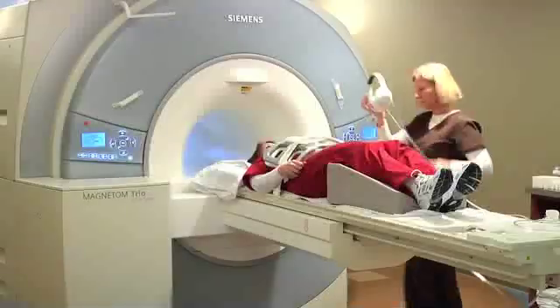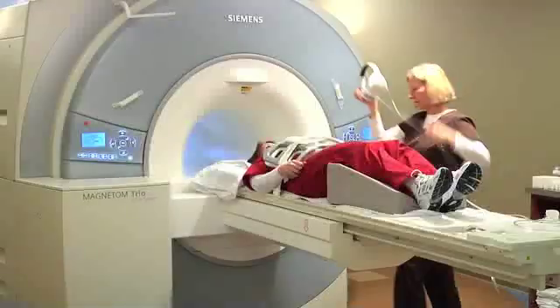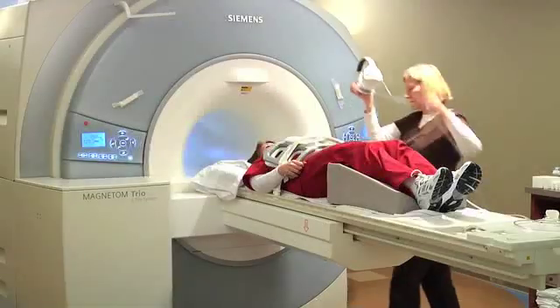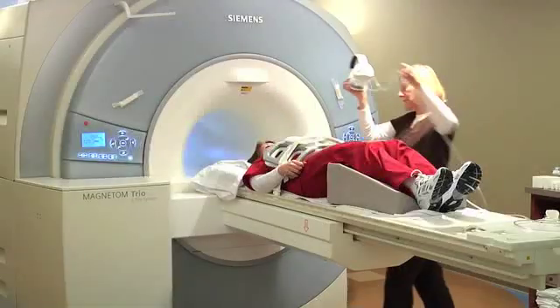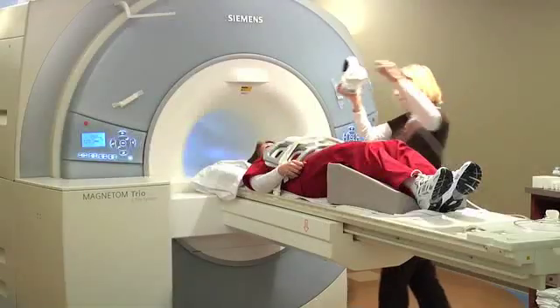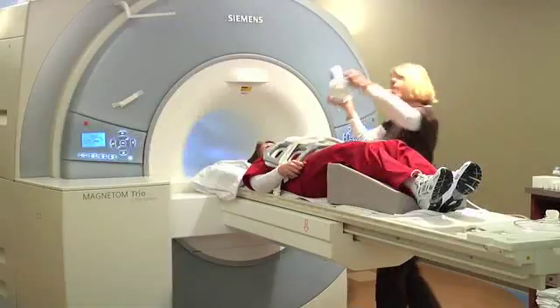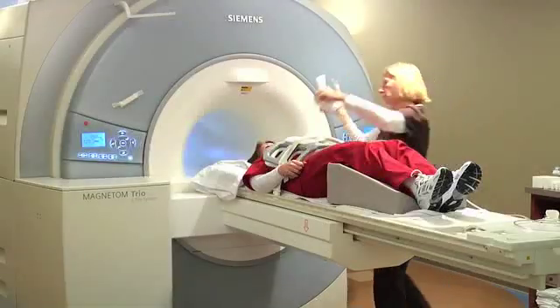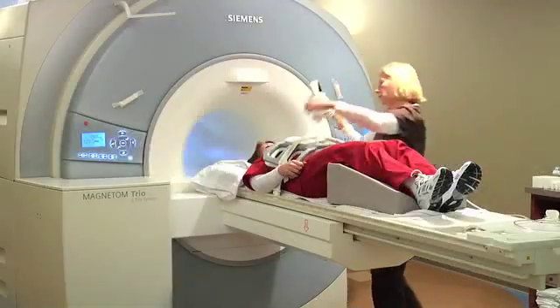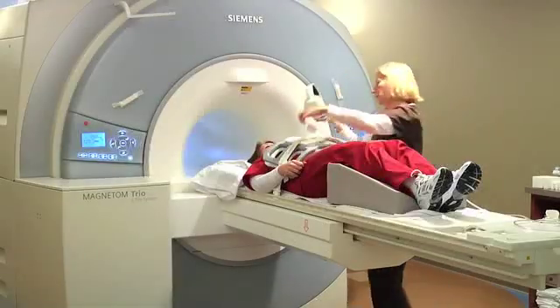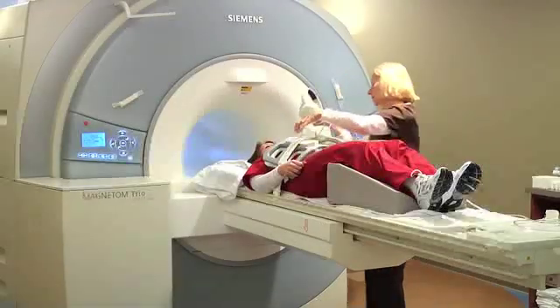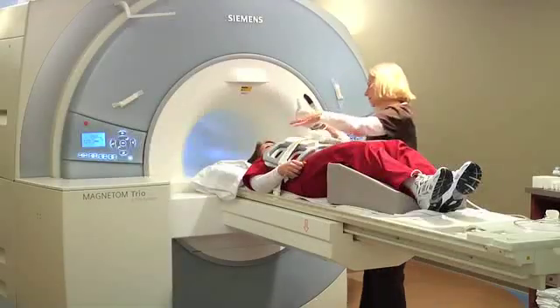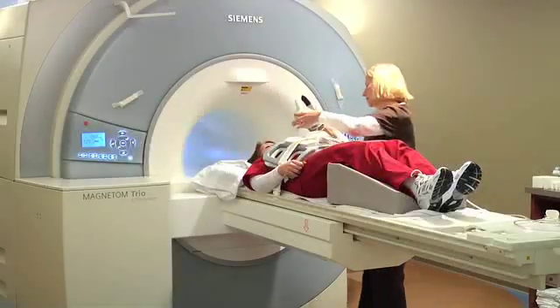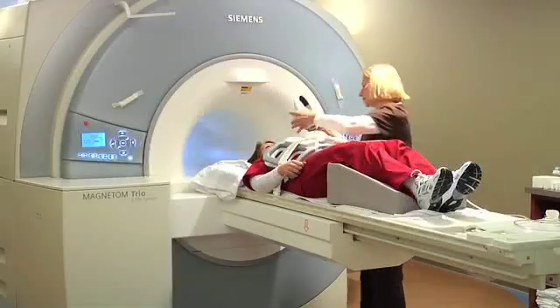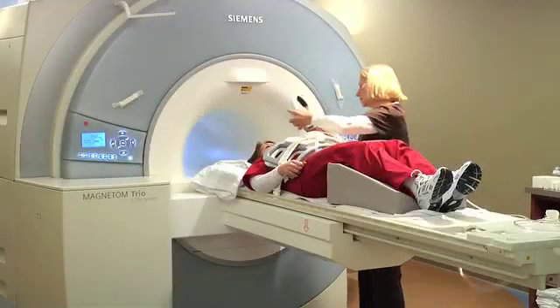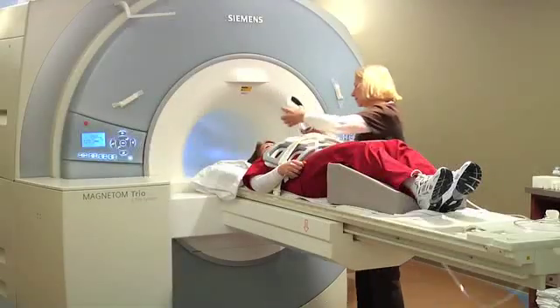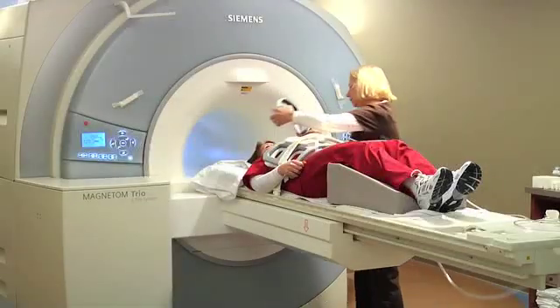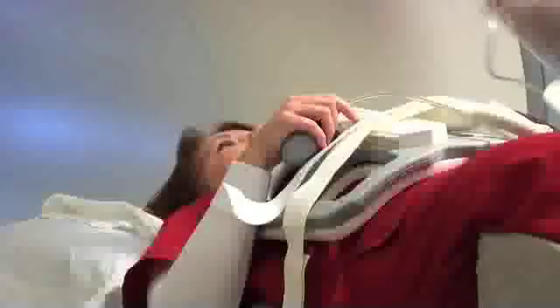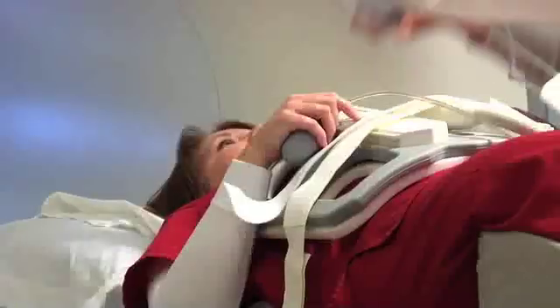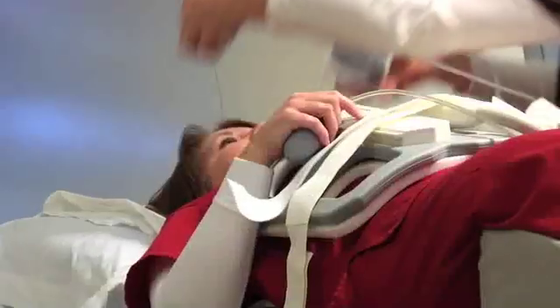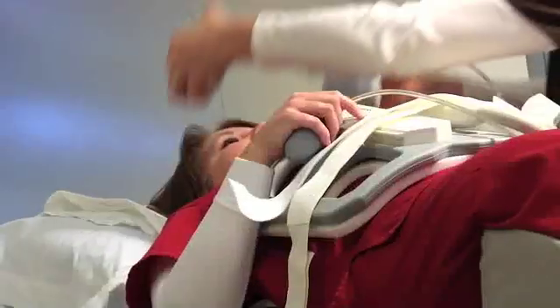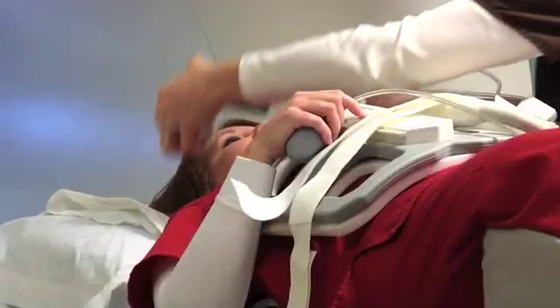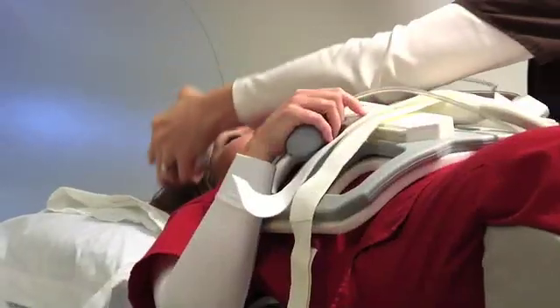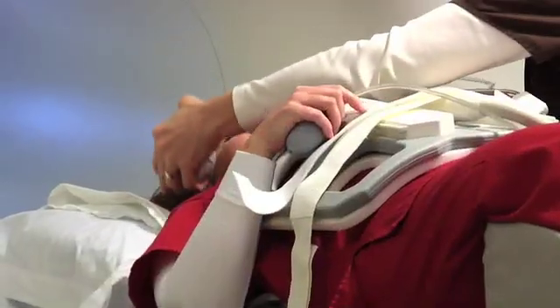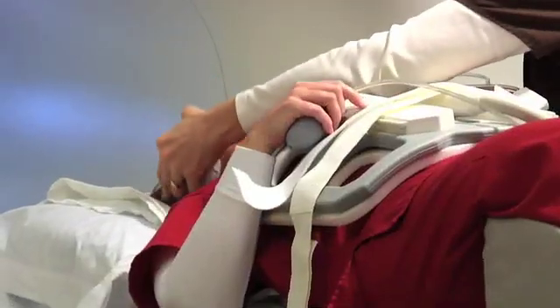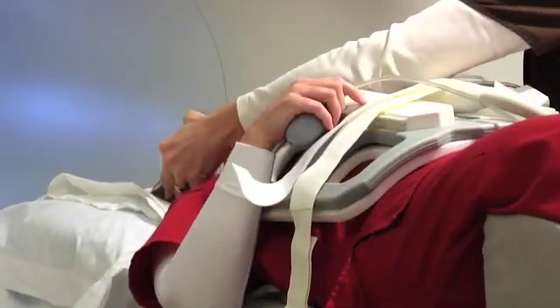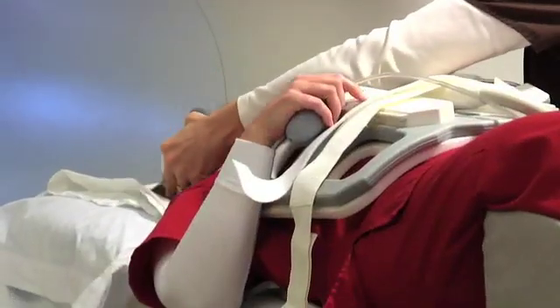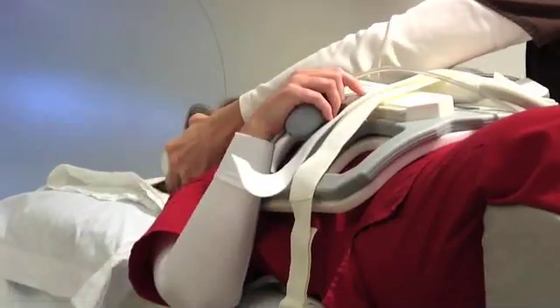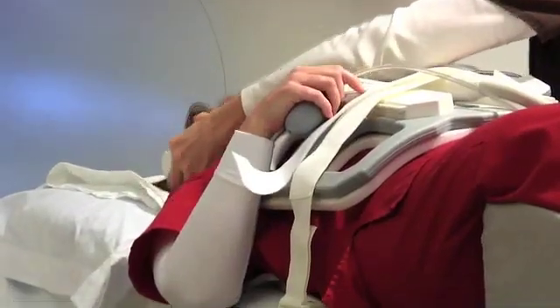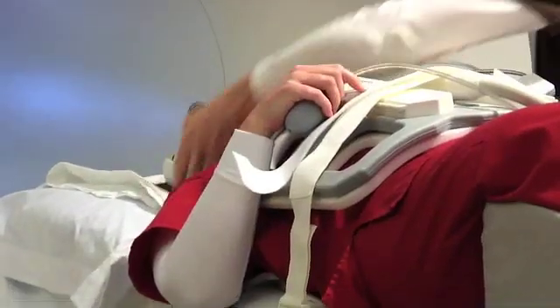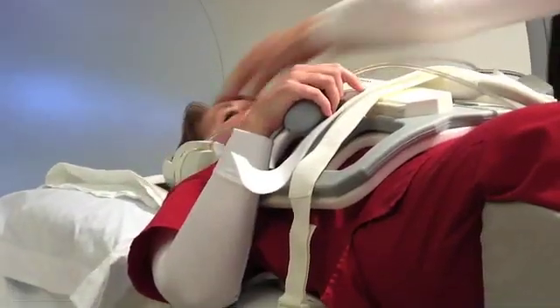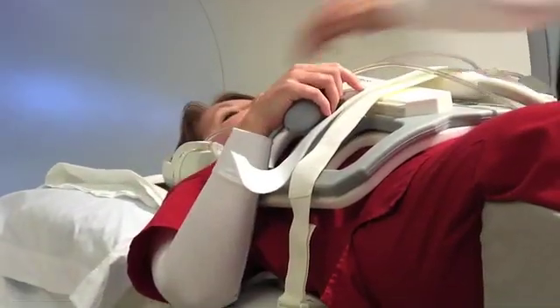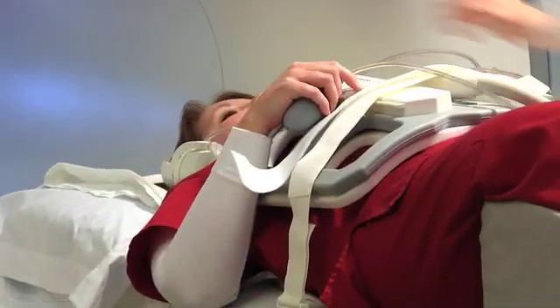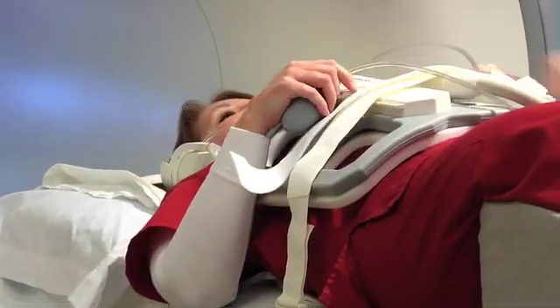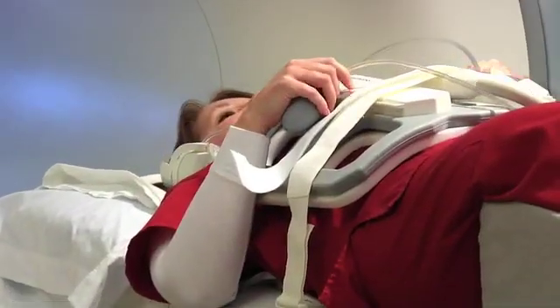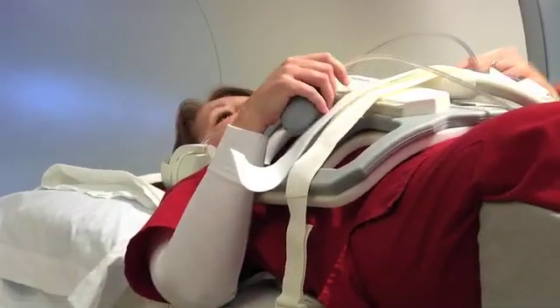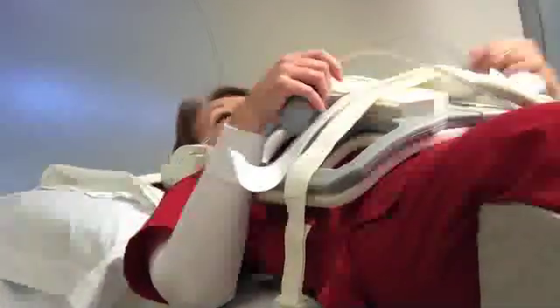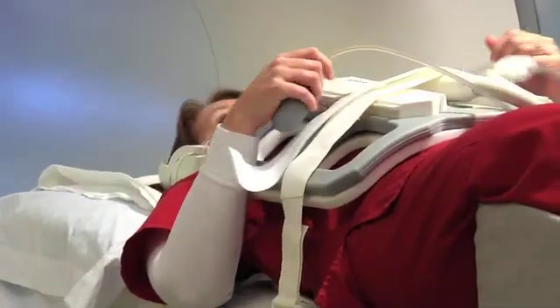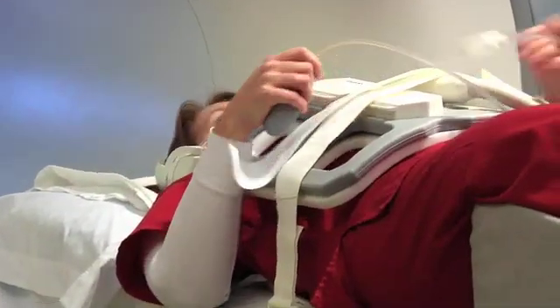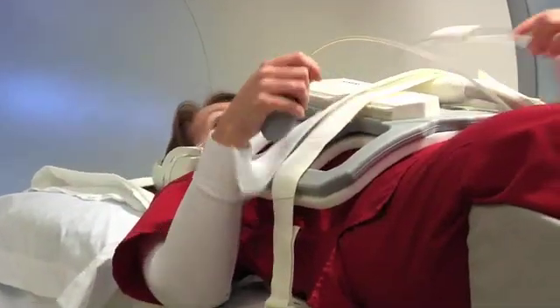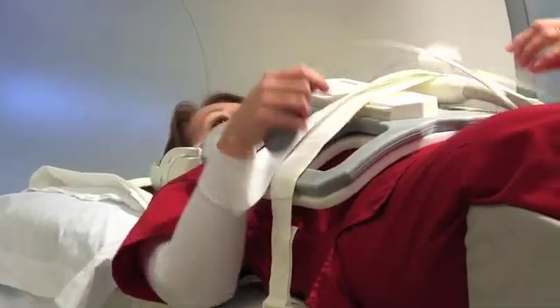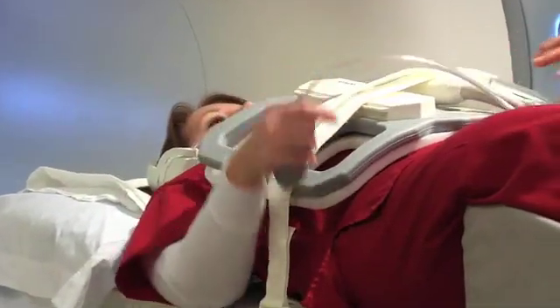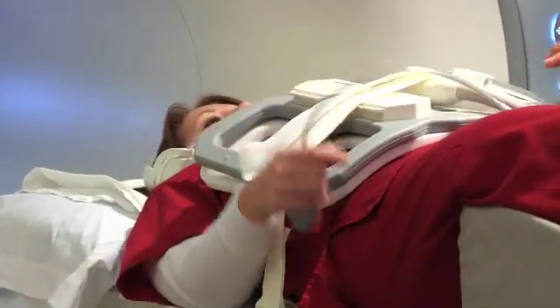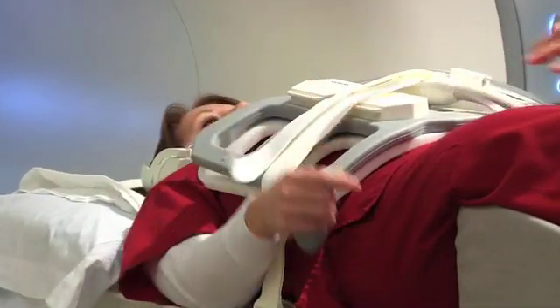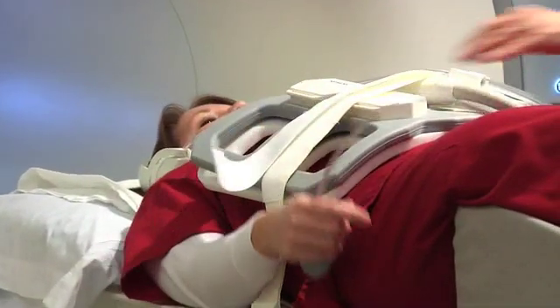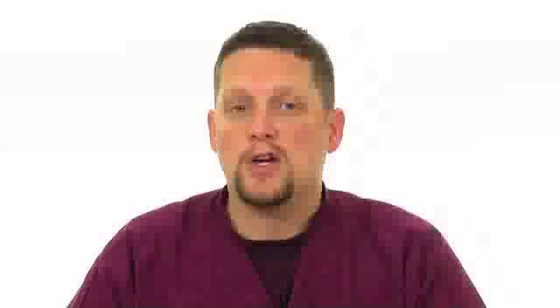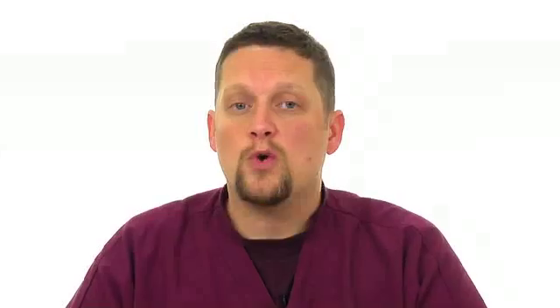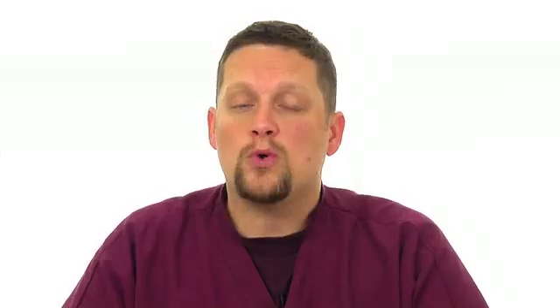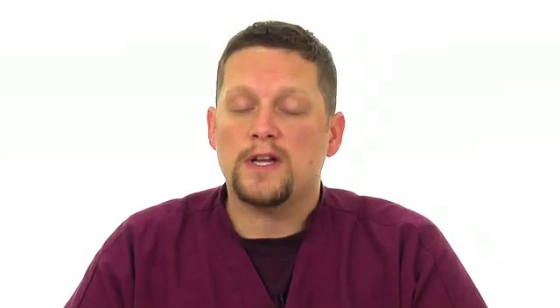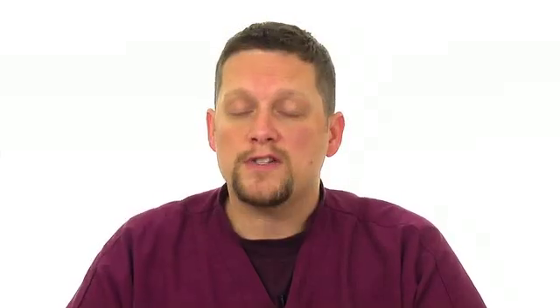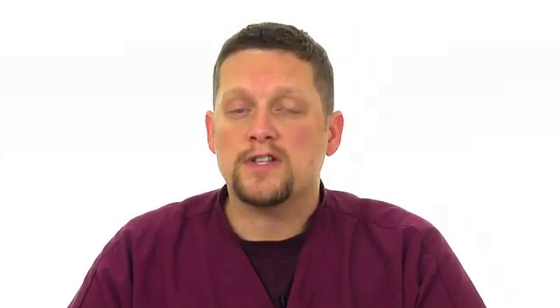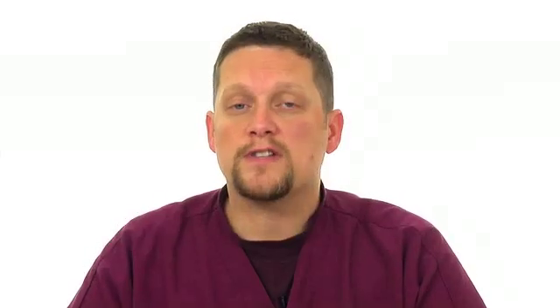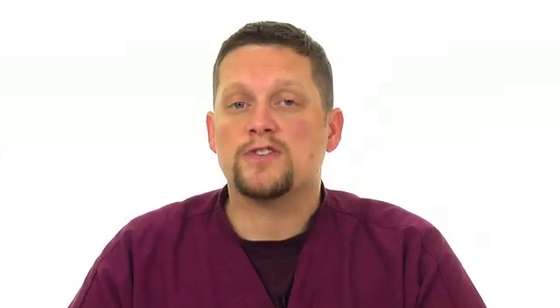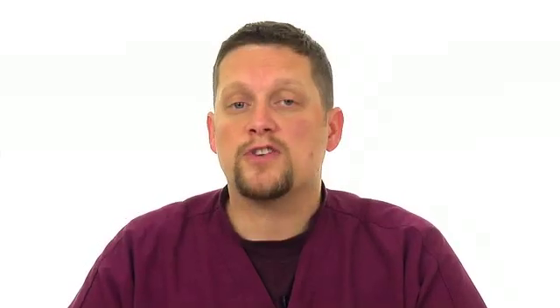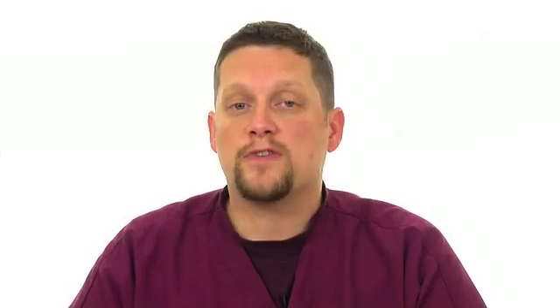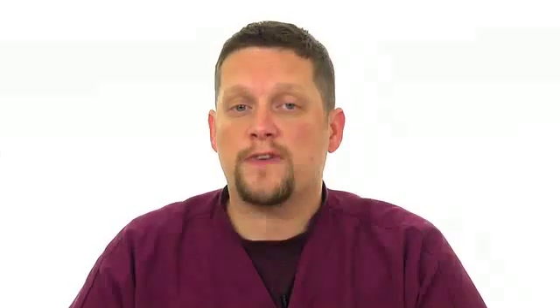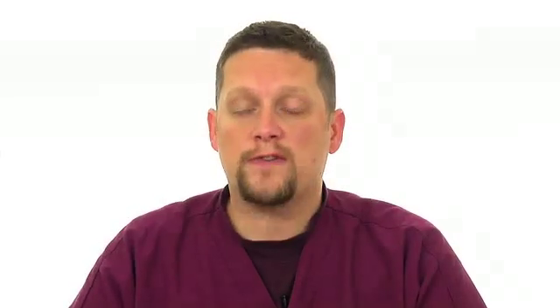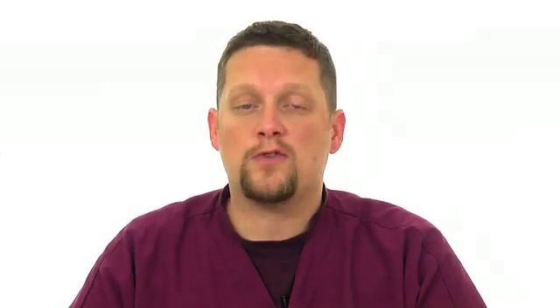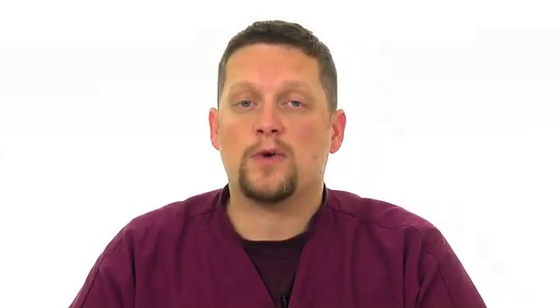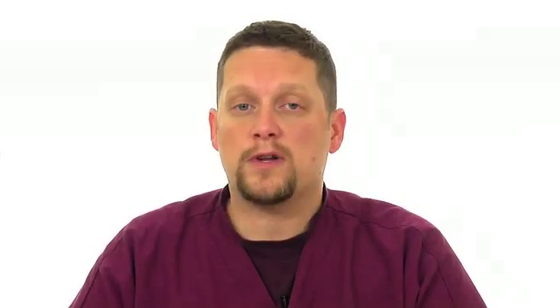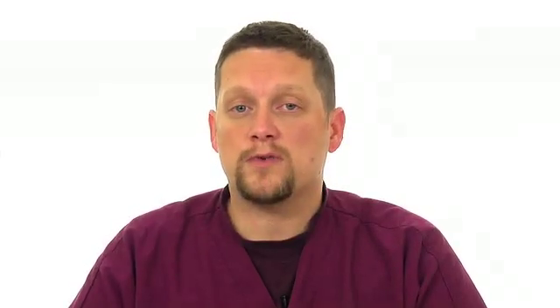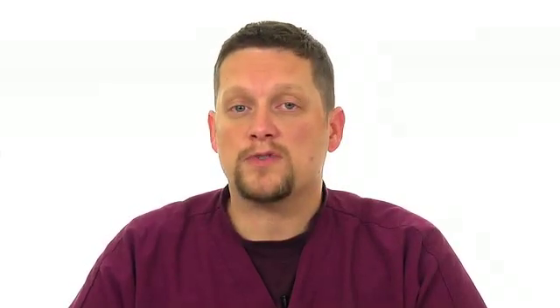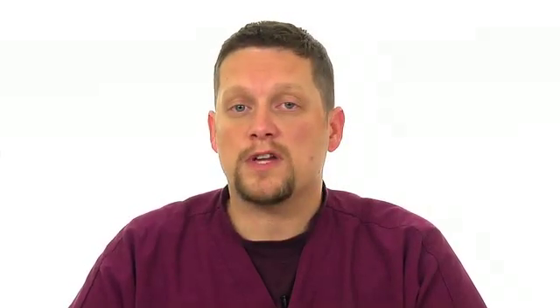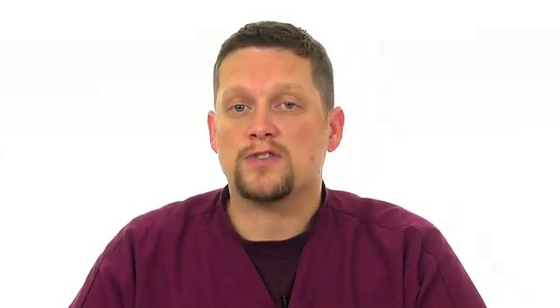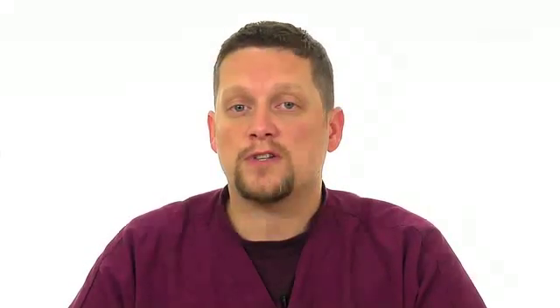MRIs are noisy, so we're going to be giving you some hearing protection in the form of headphones. We'll let you listen to your favorite radio station.